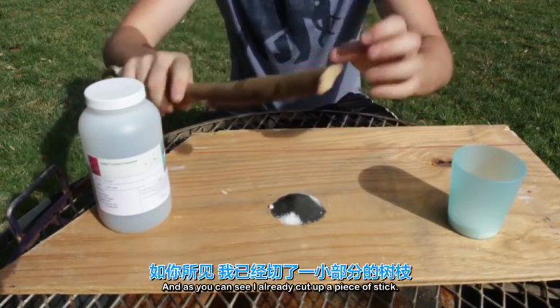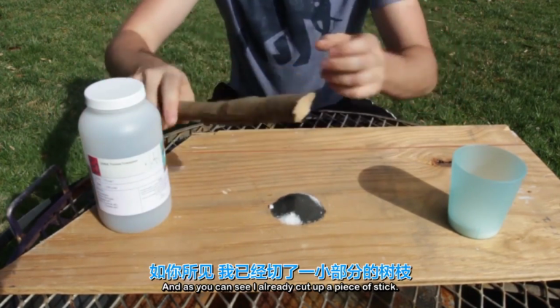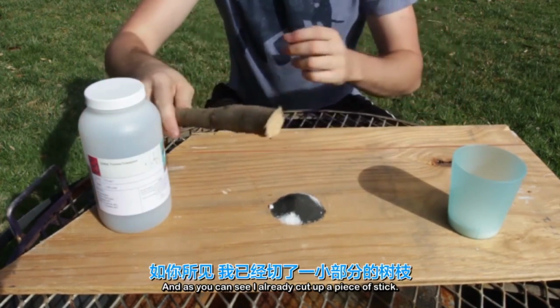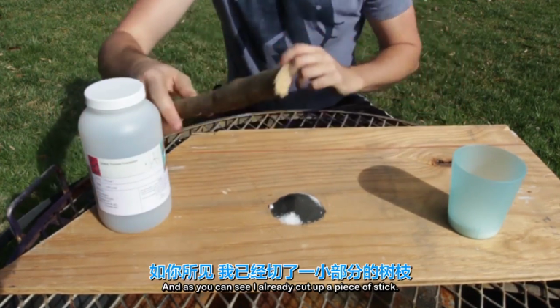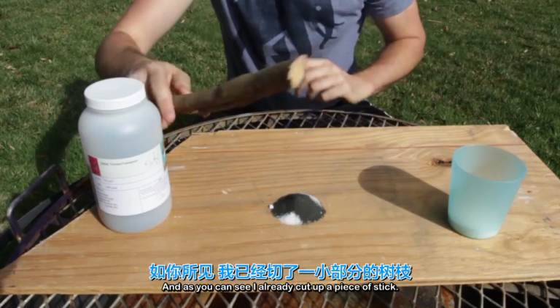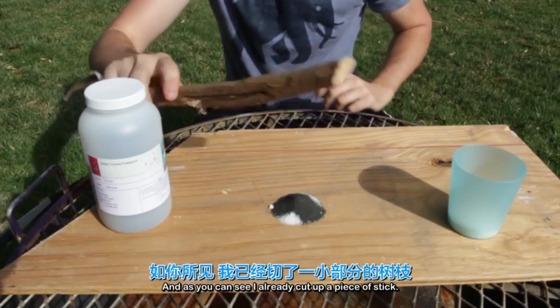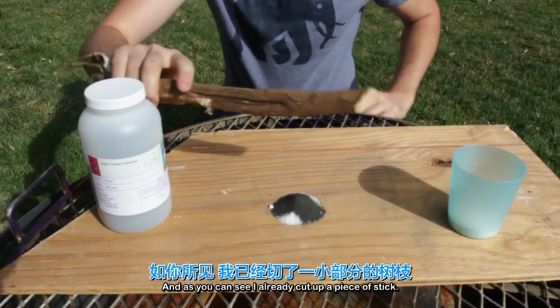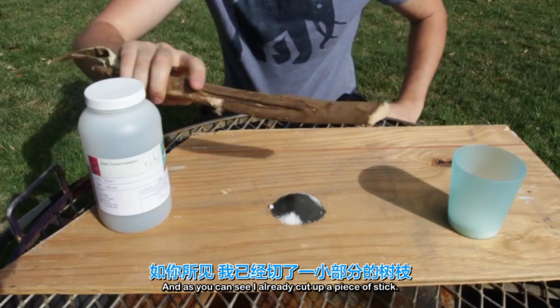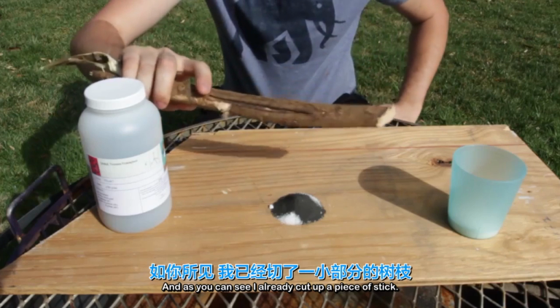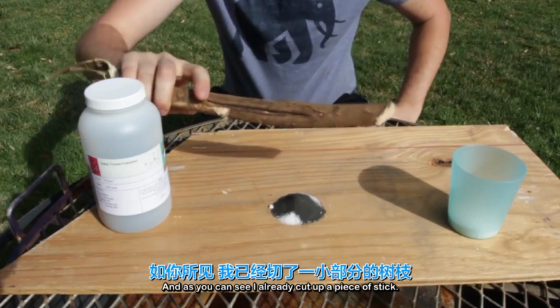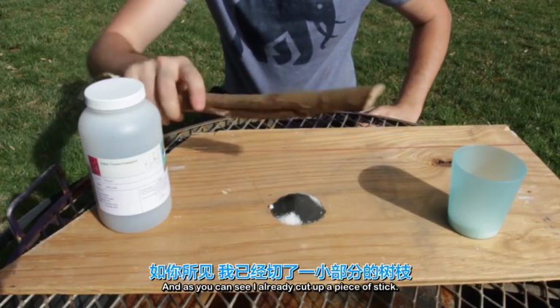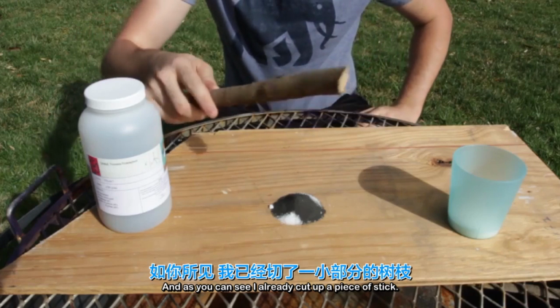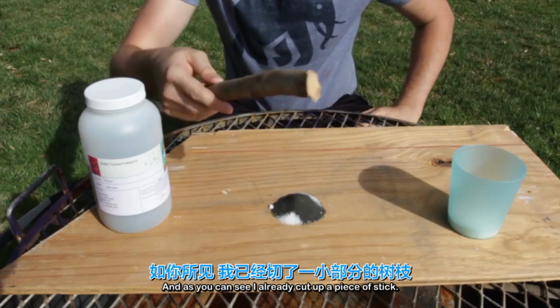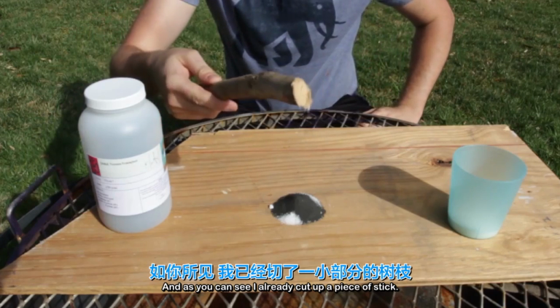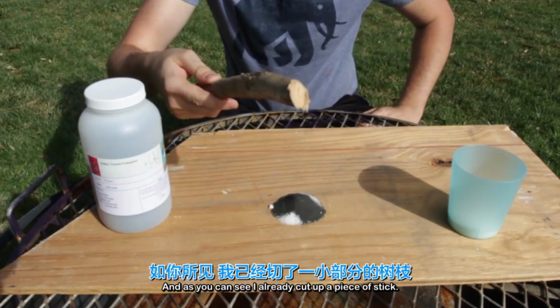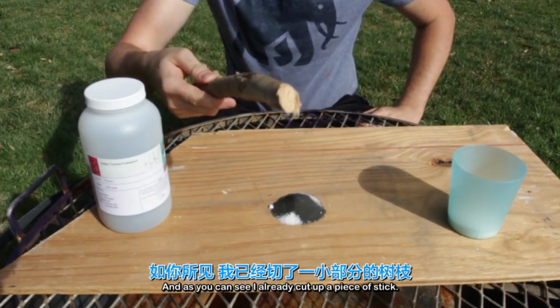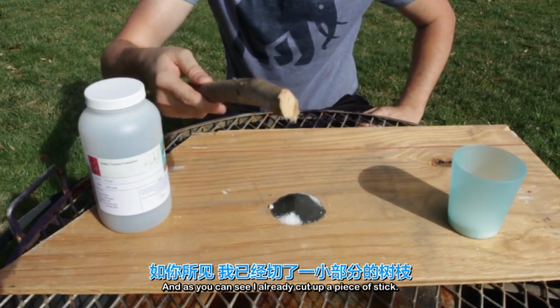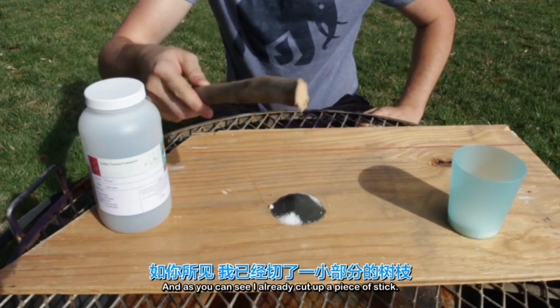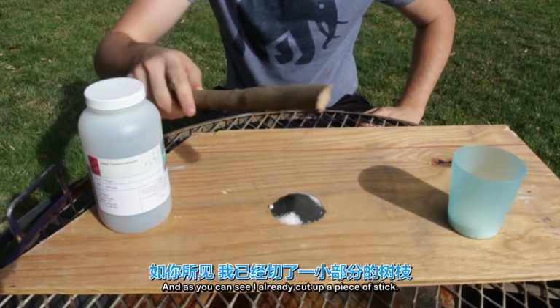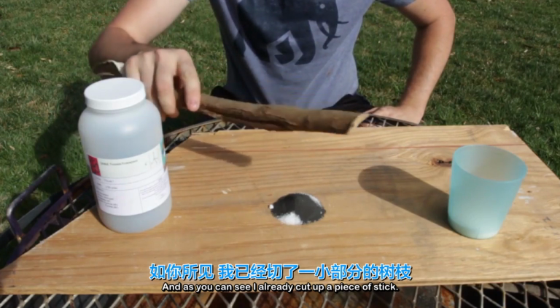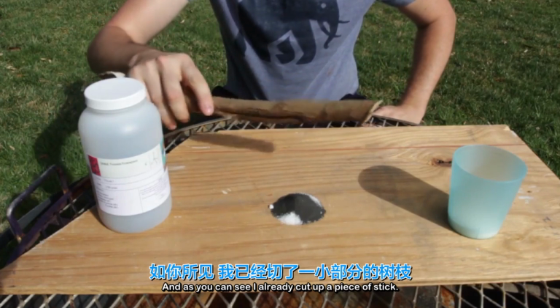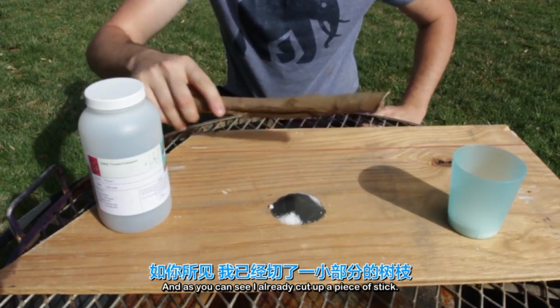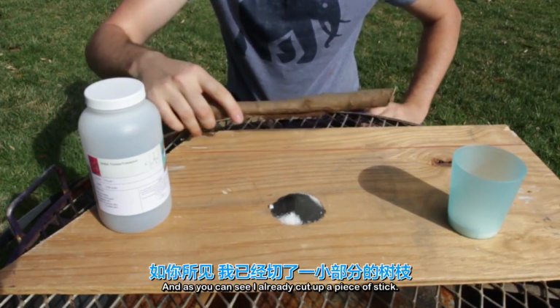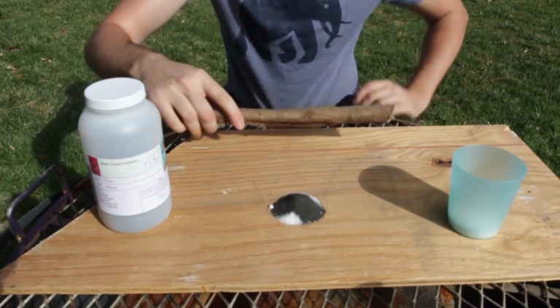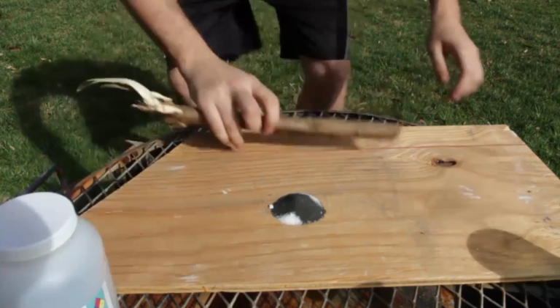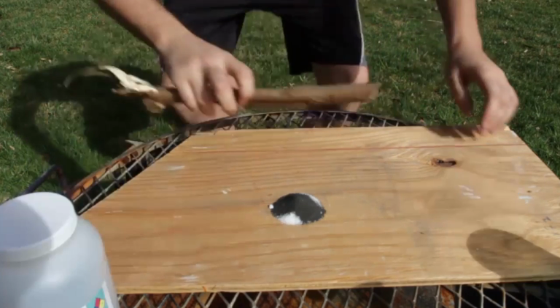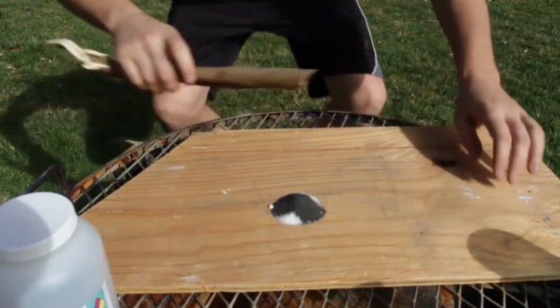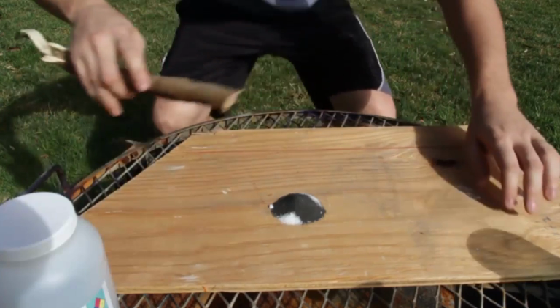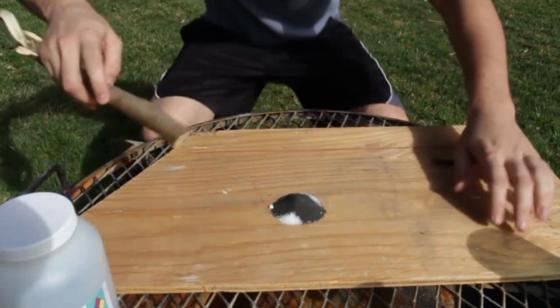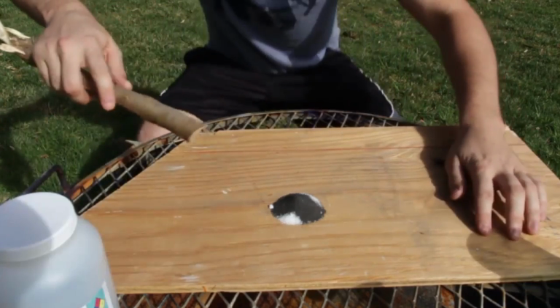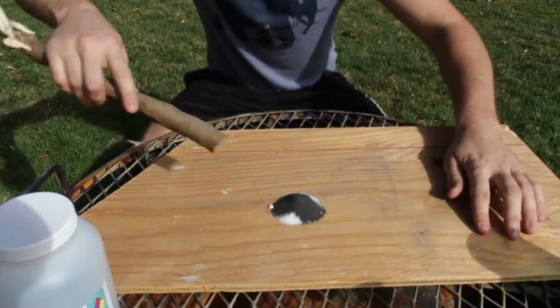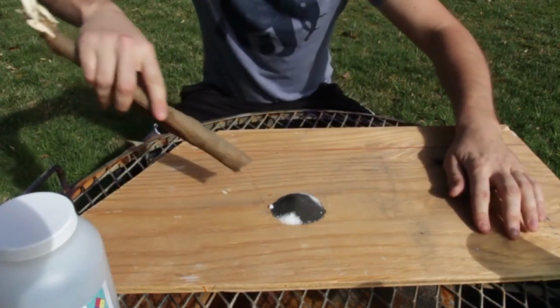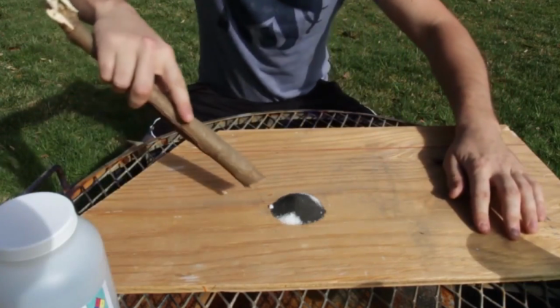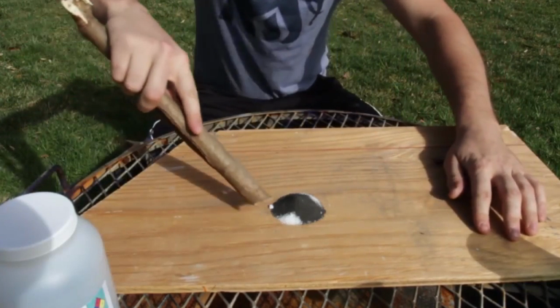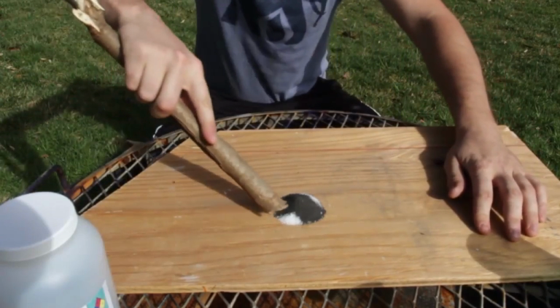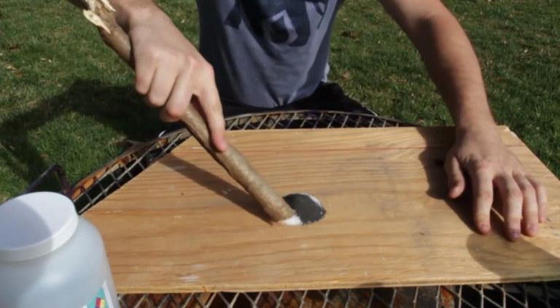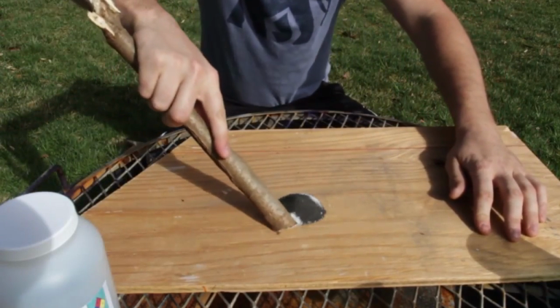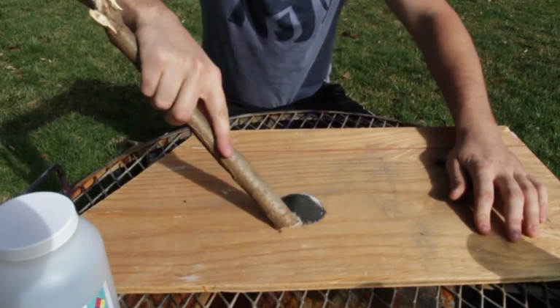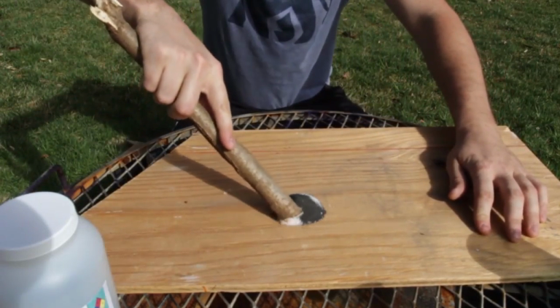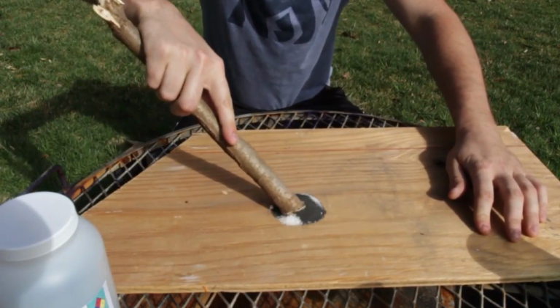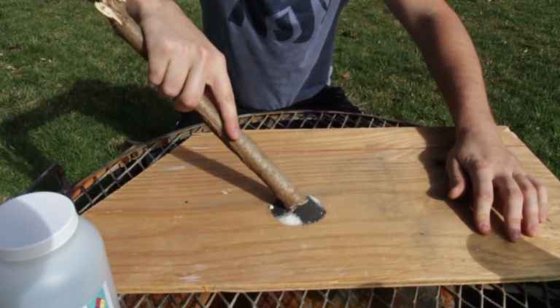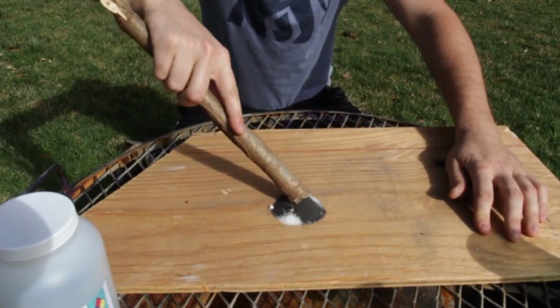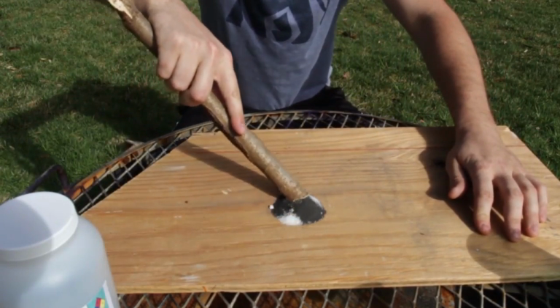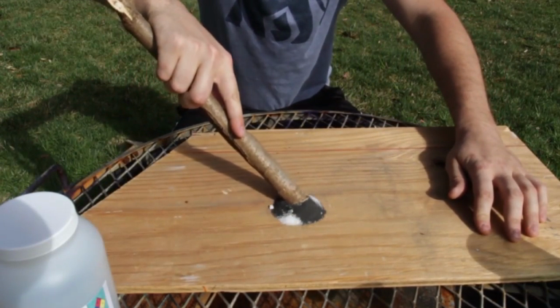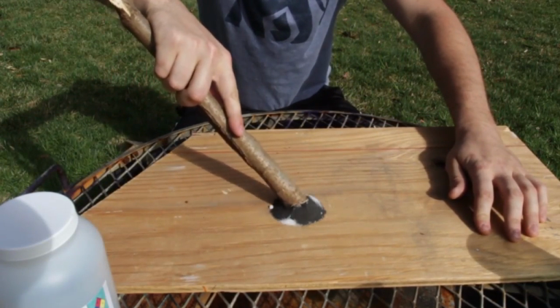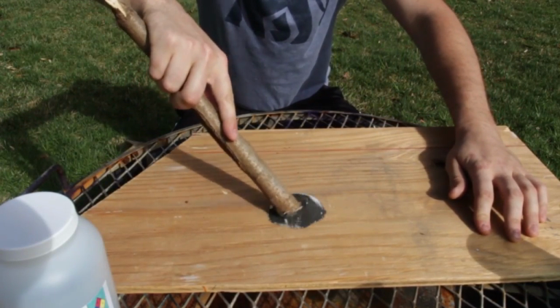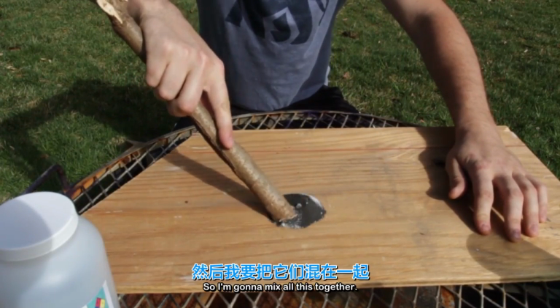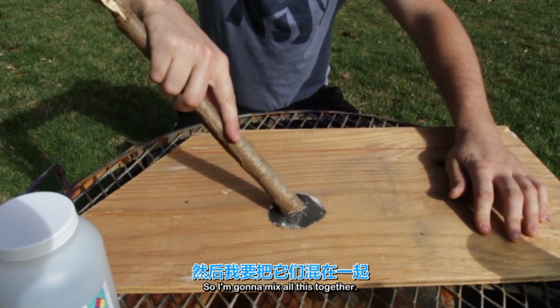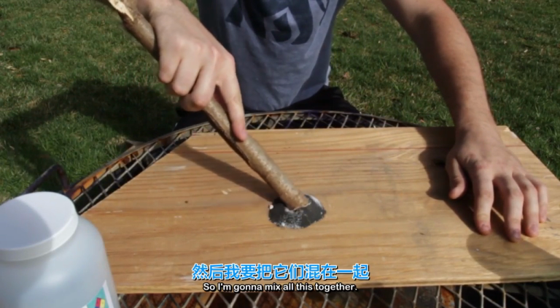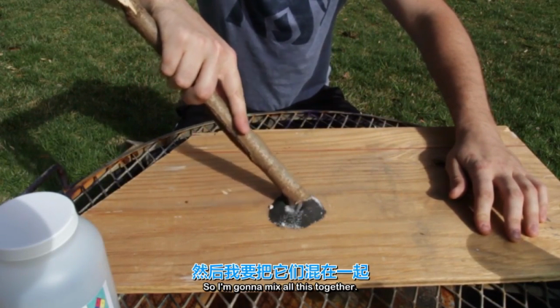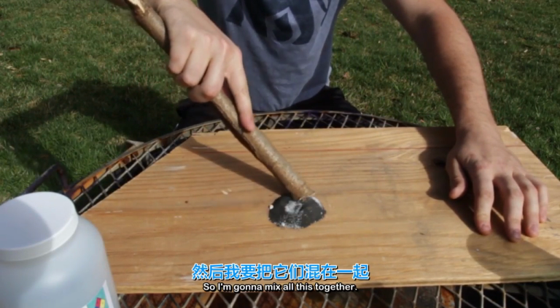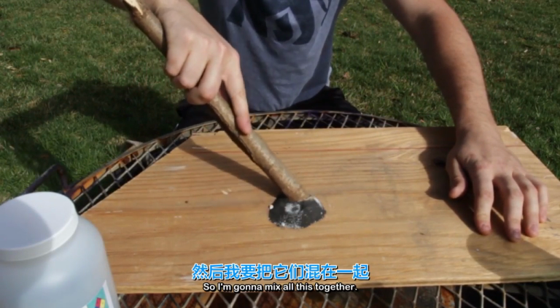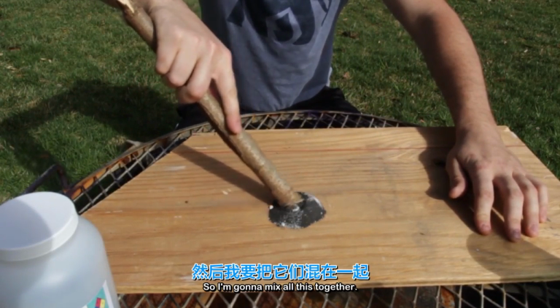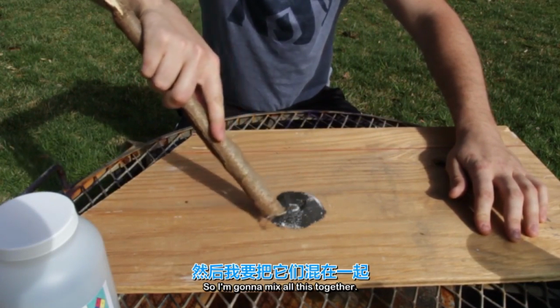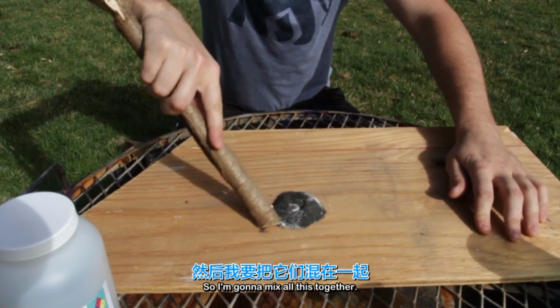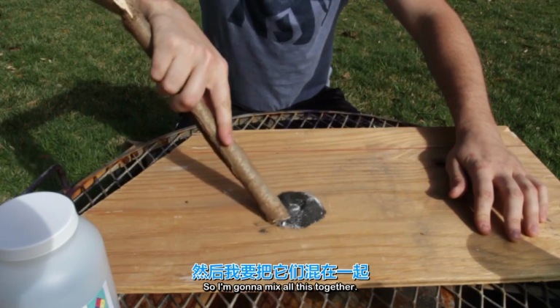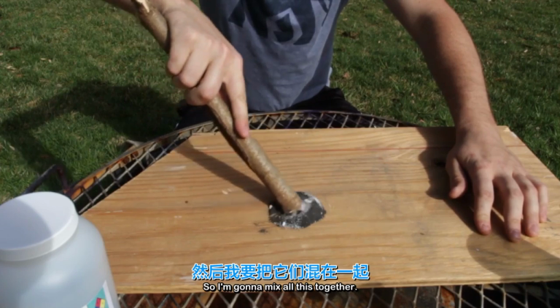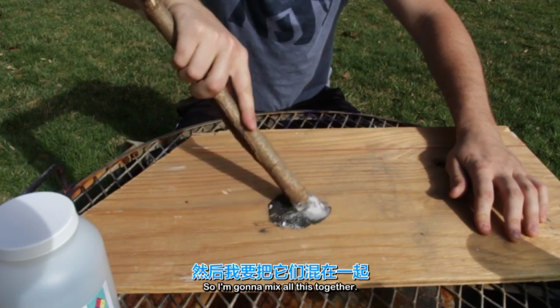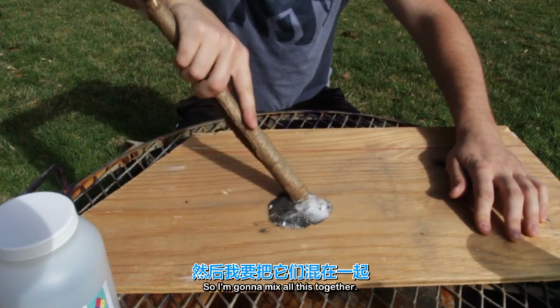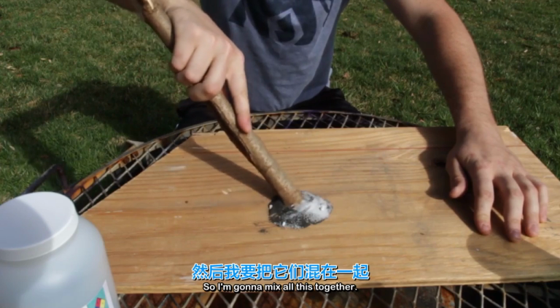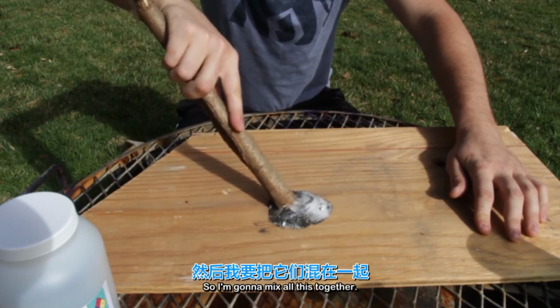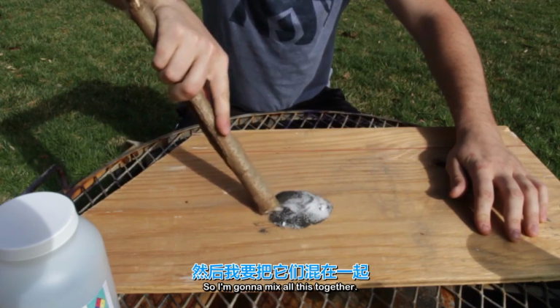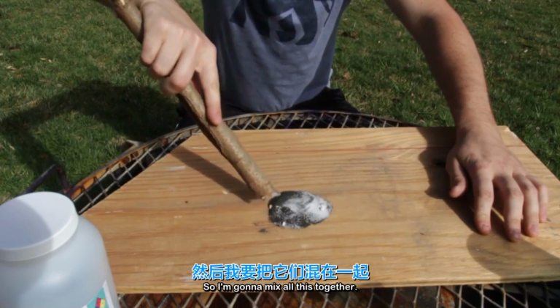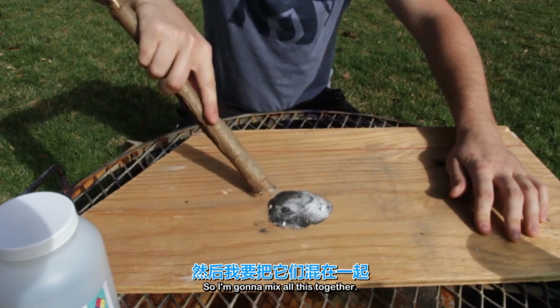As you can see I already cut up a piece of stick. Kids, do not try this at home. So I'm going to mix all this together.